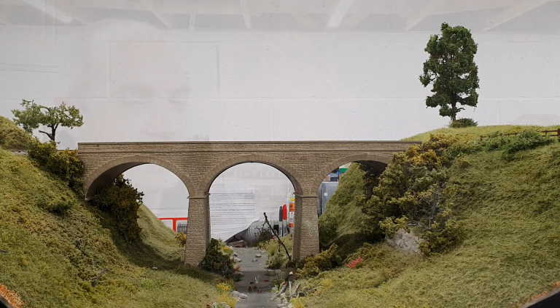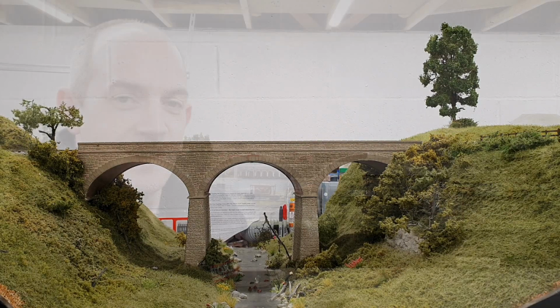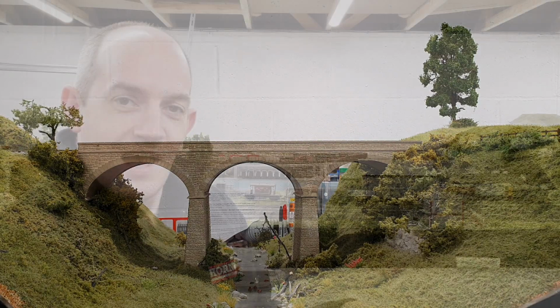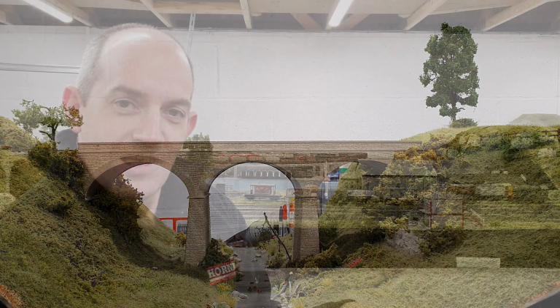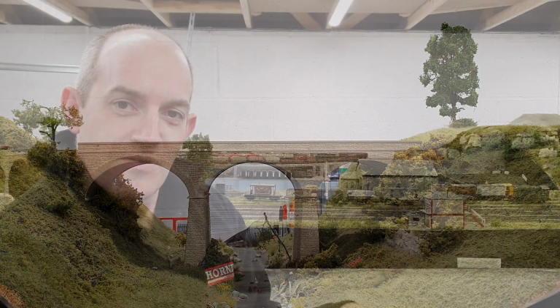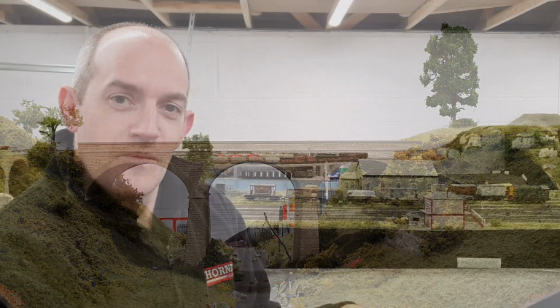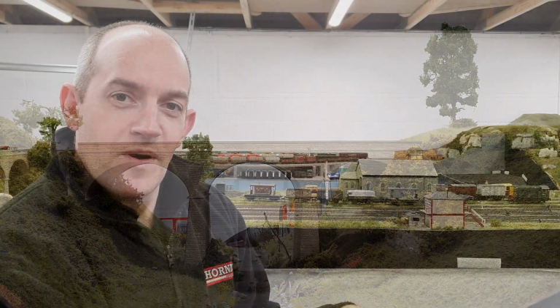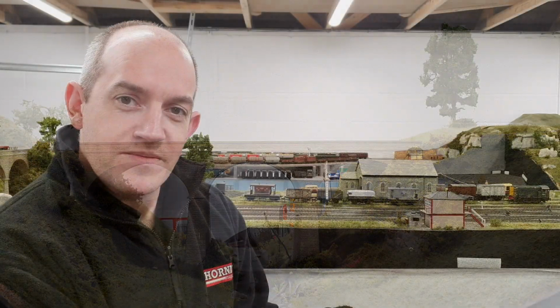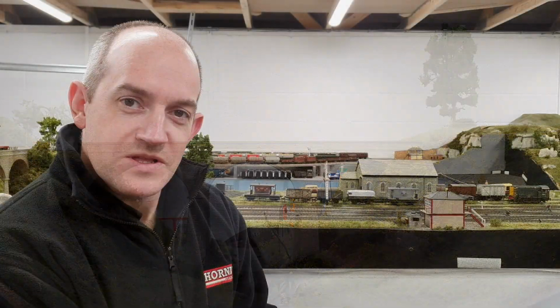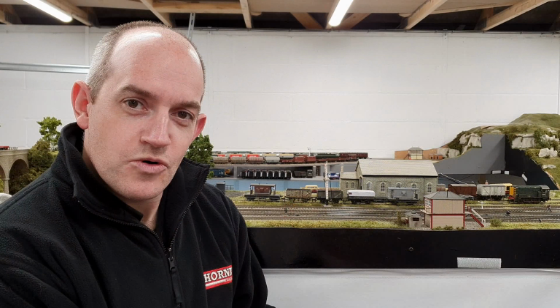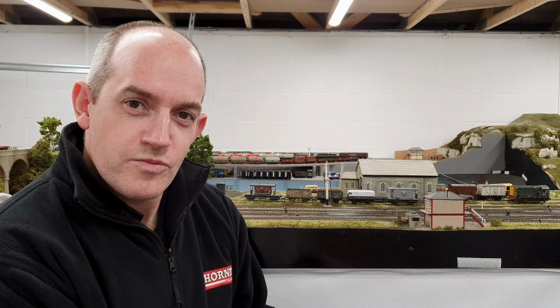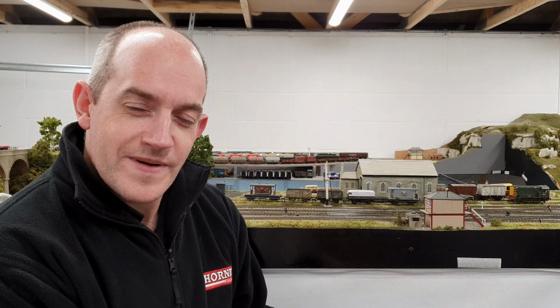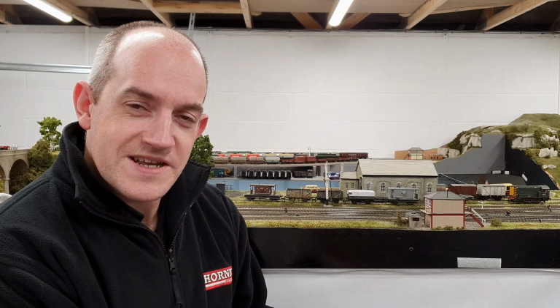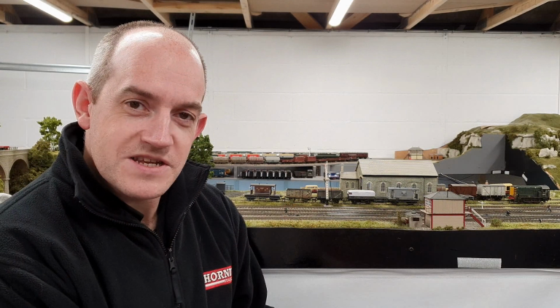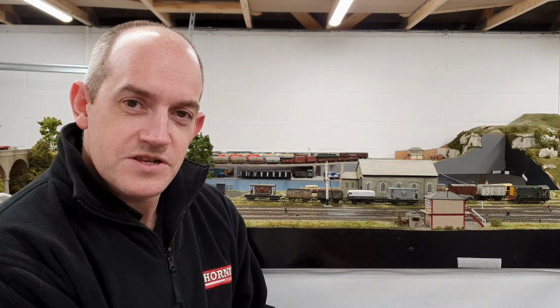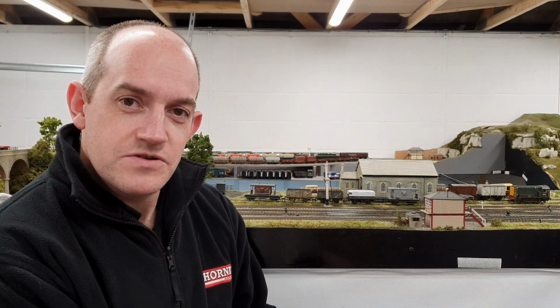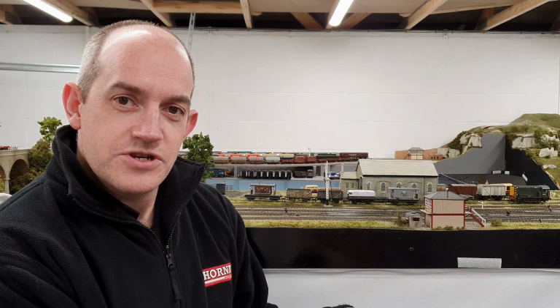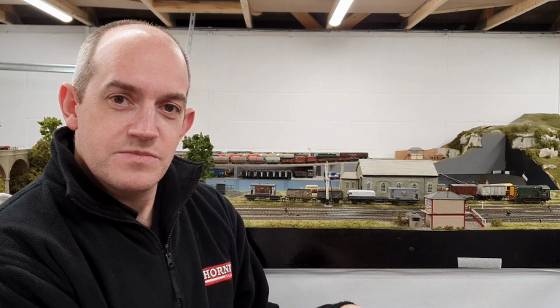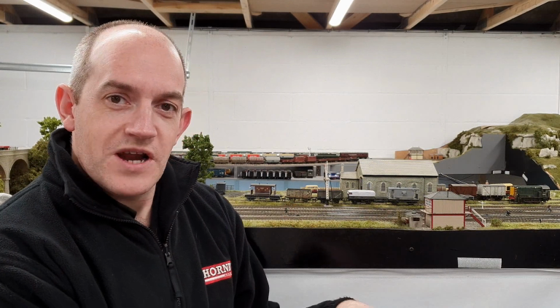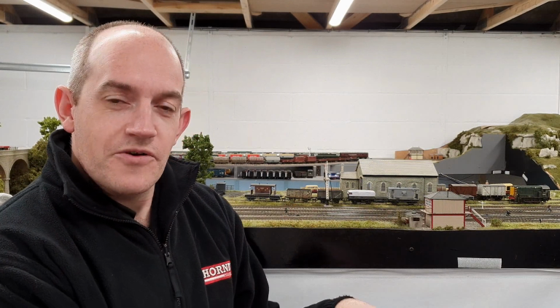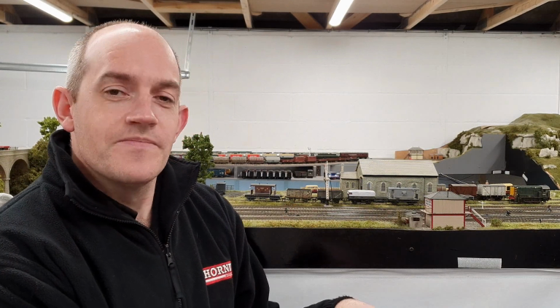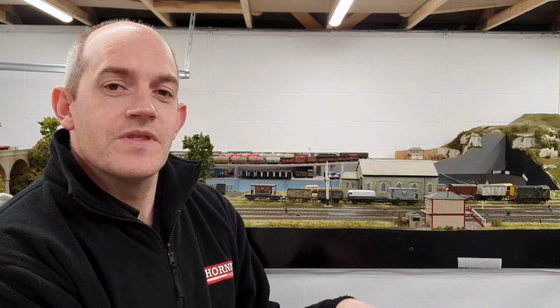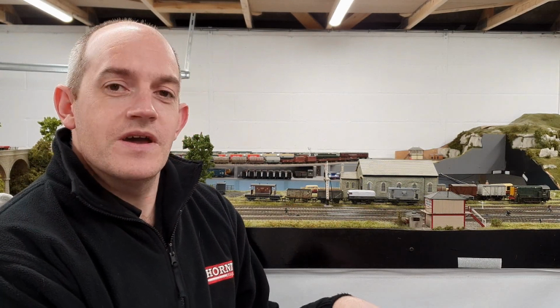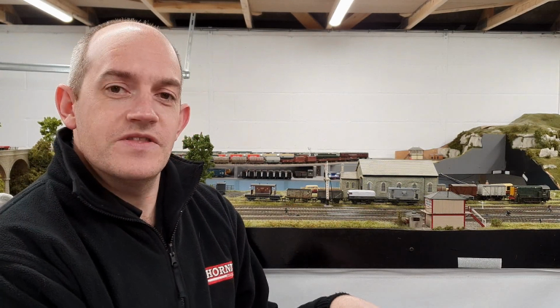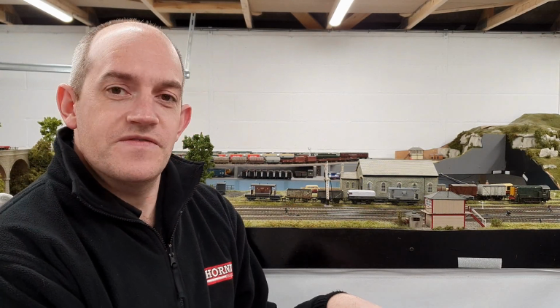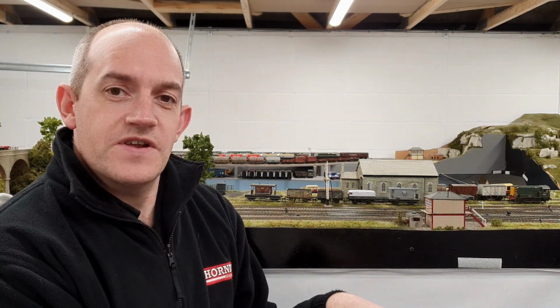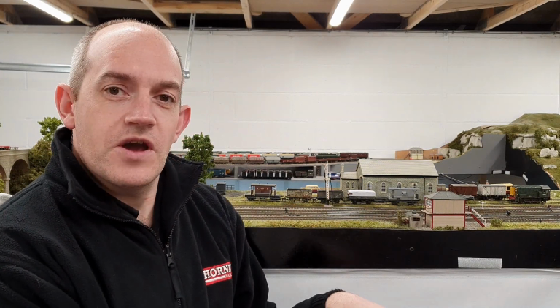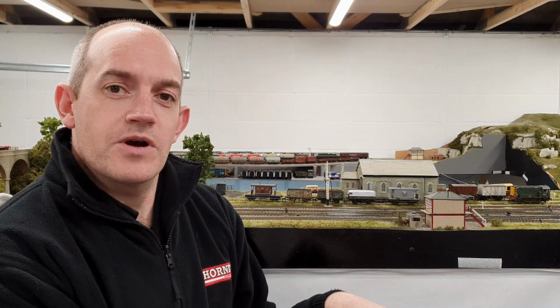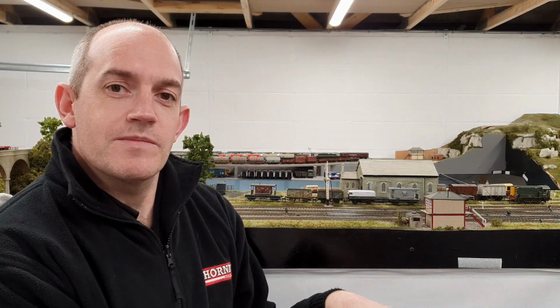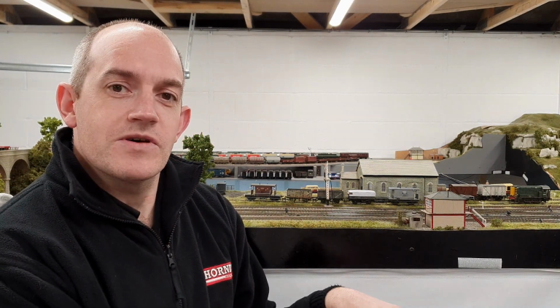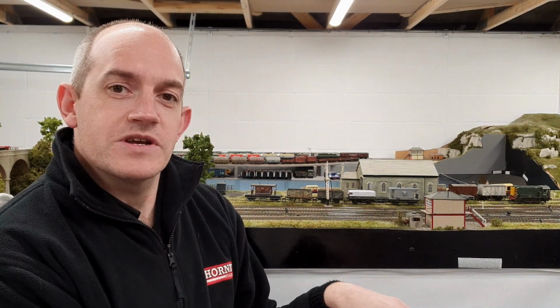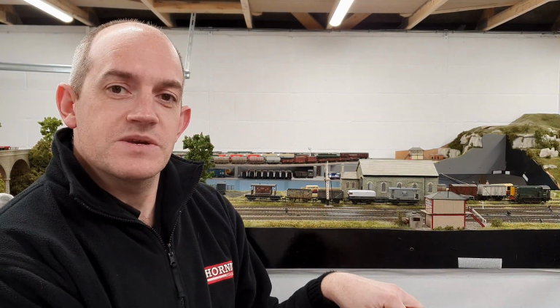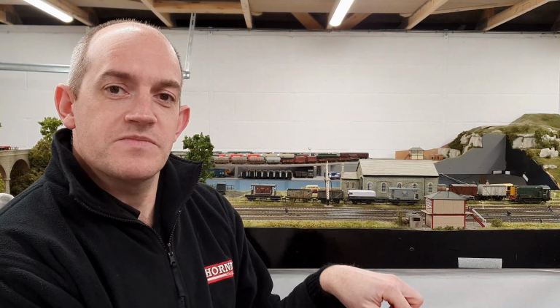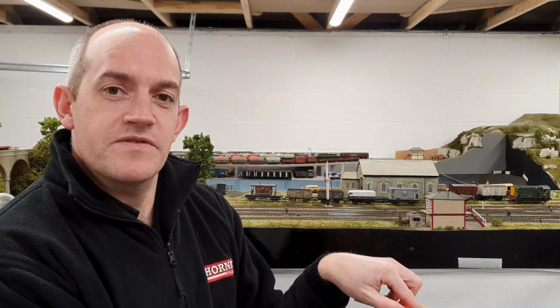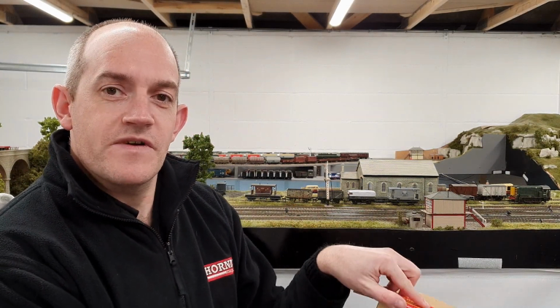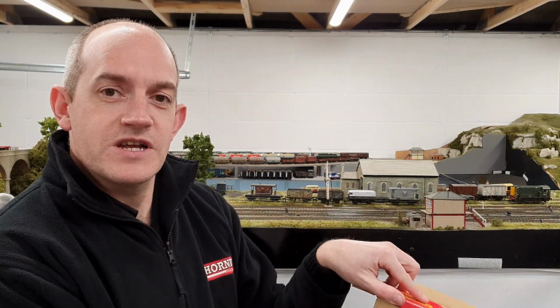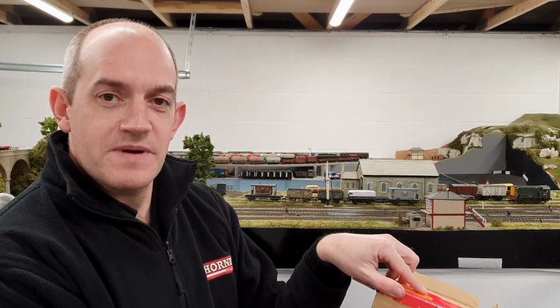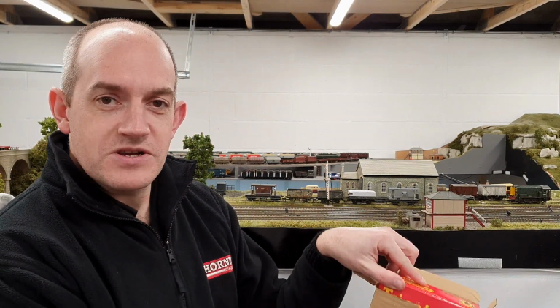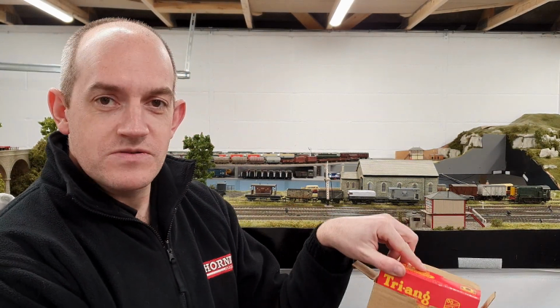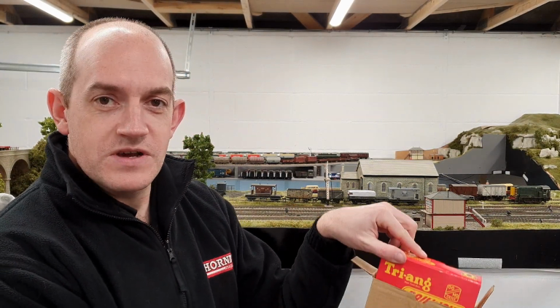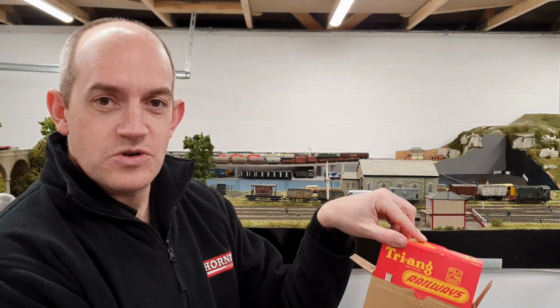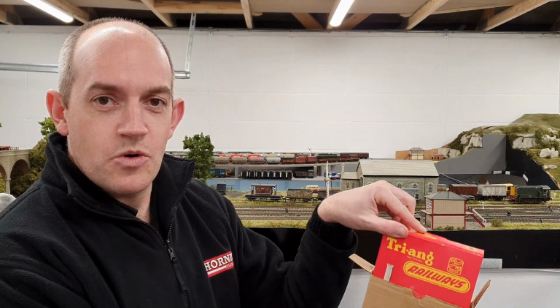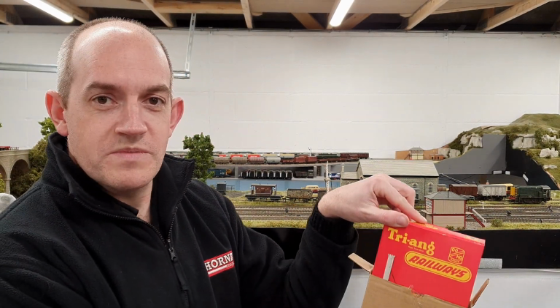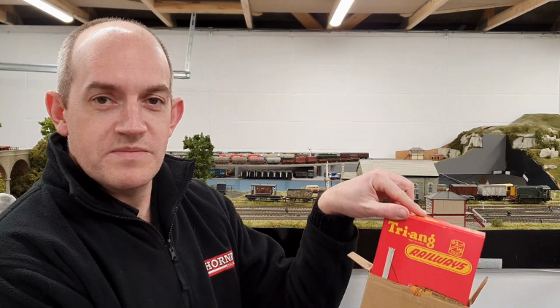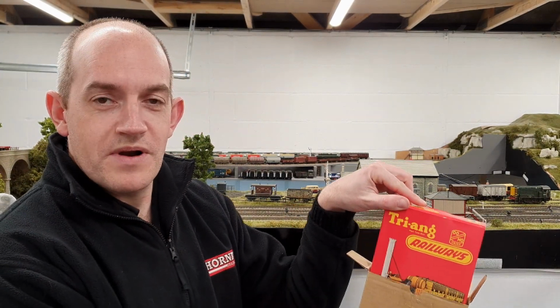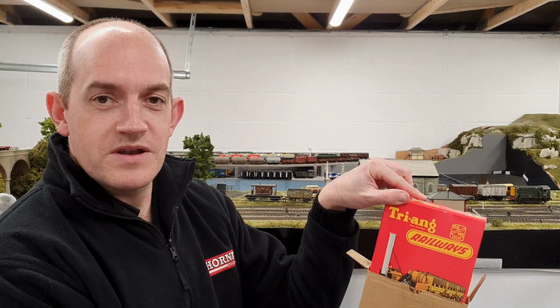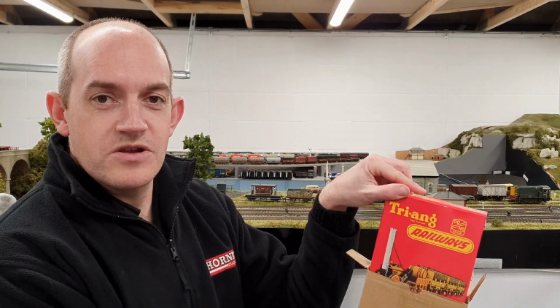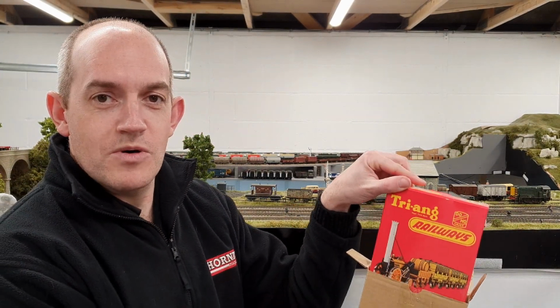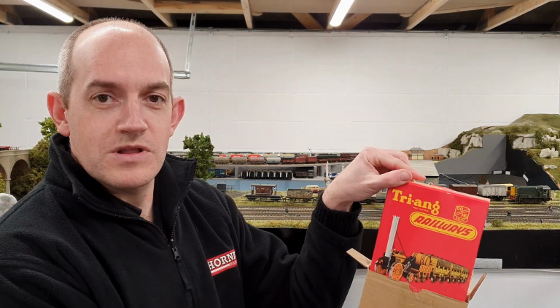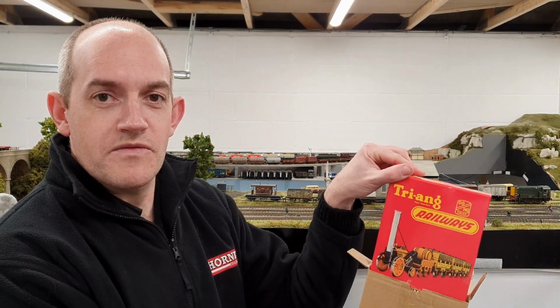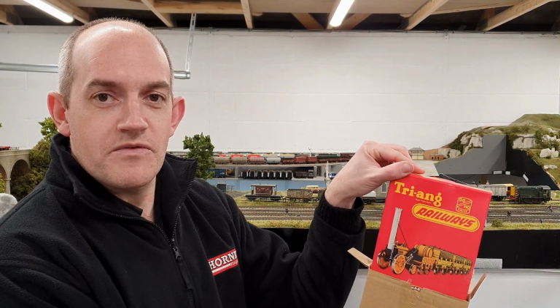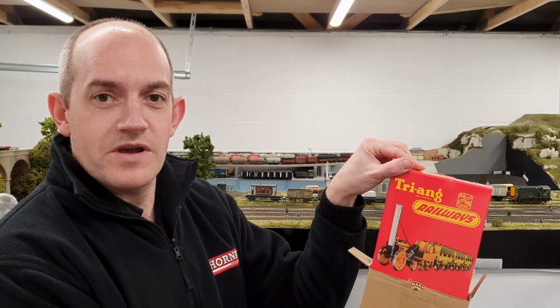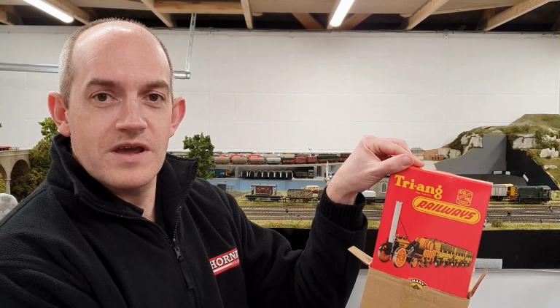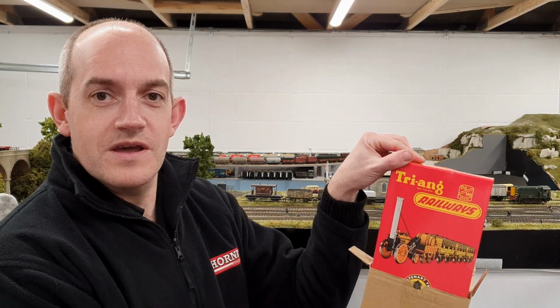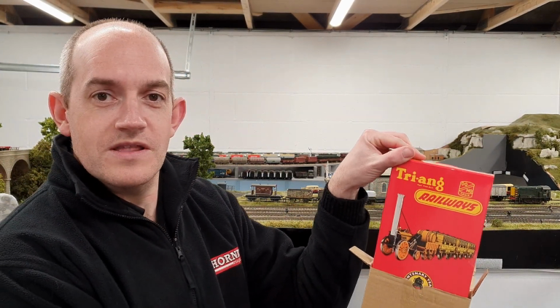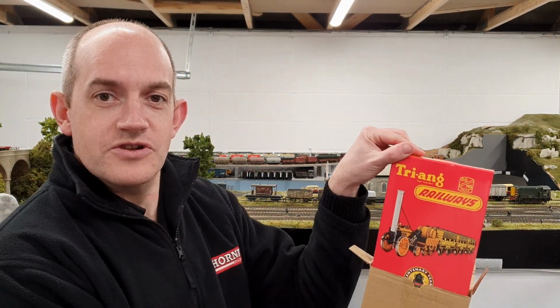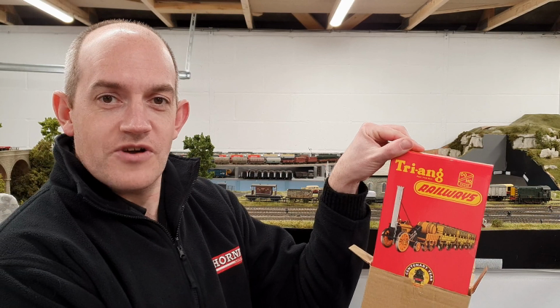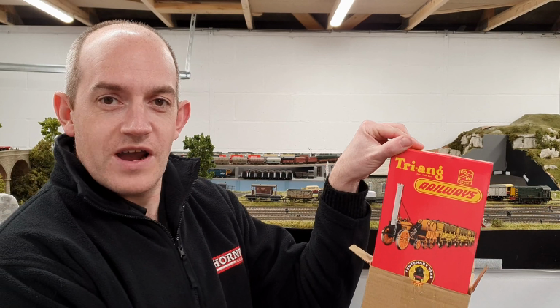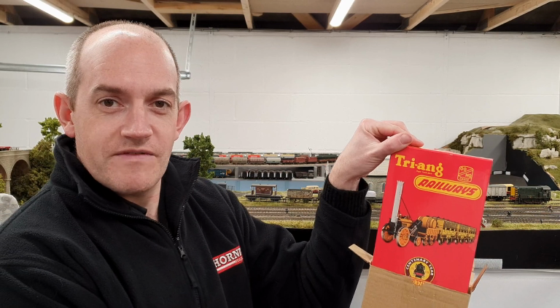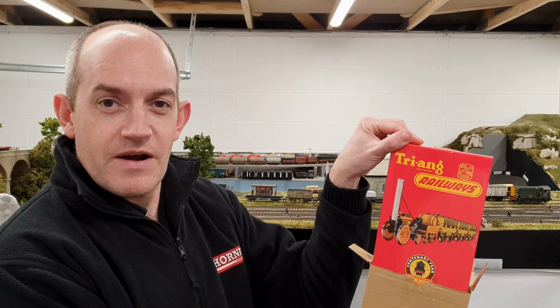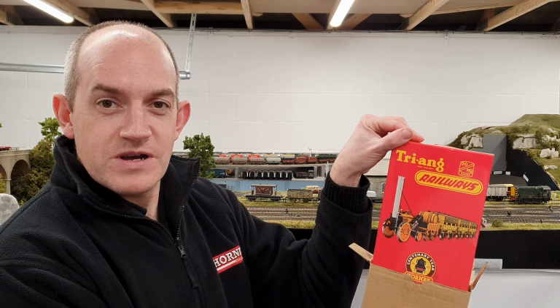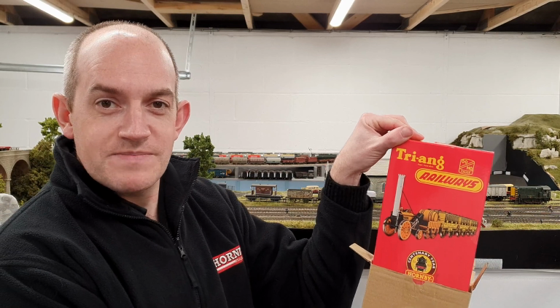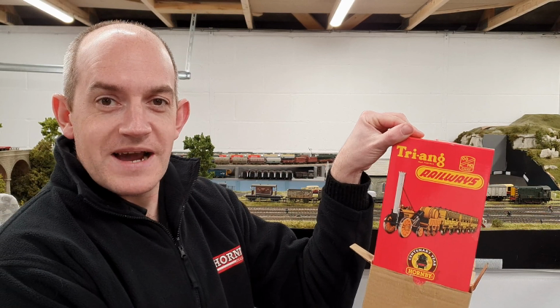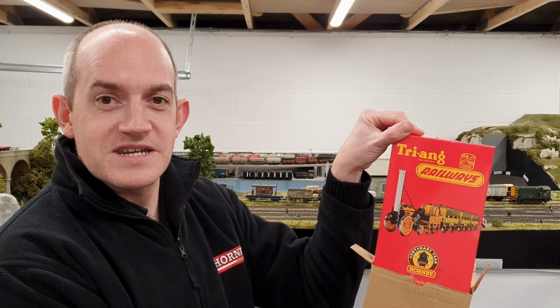Hello and welcome to the Hornby Magazine YouTube channel. In this video we're going to be looking at something very special — it's Hornby's brand new model of Rocket in the Triang Railways packaging.